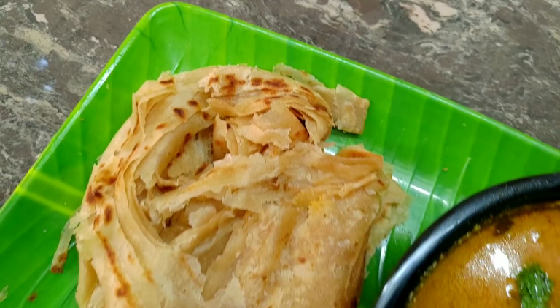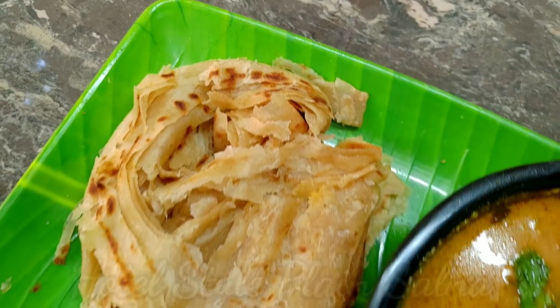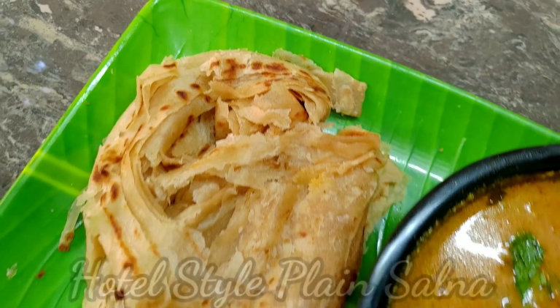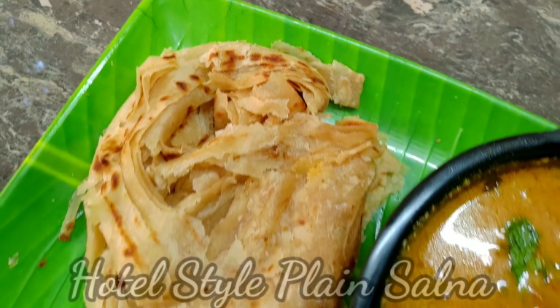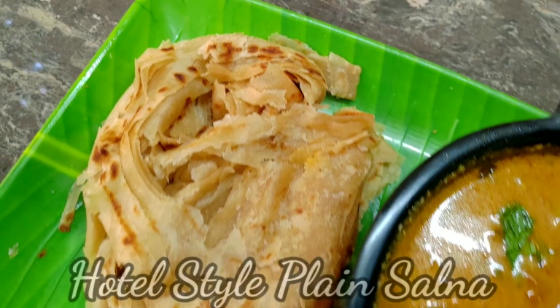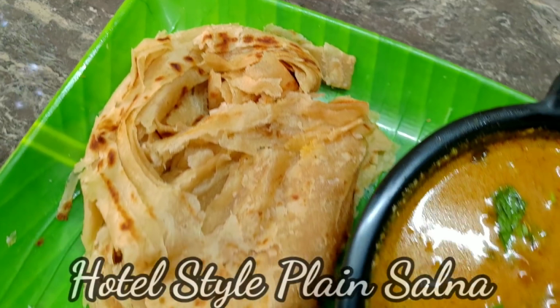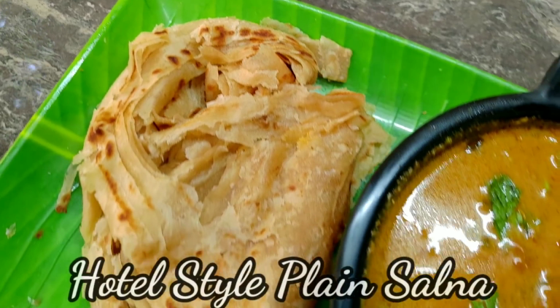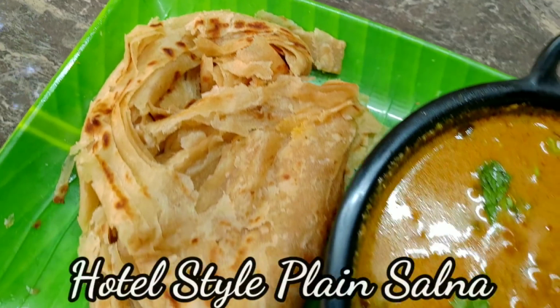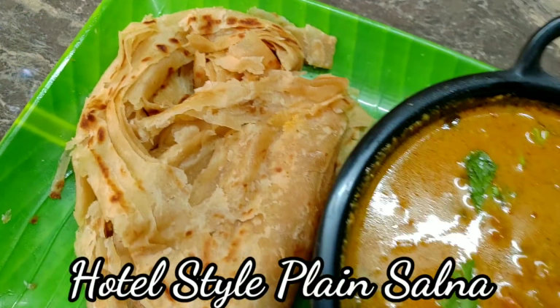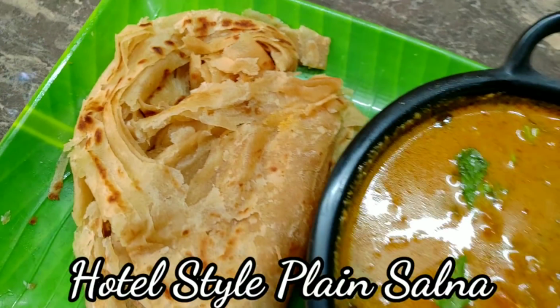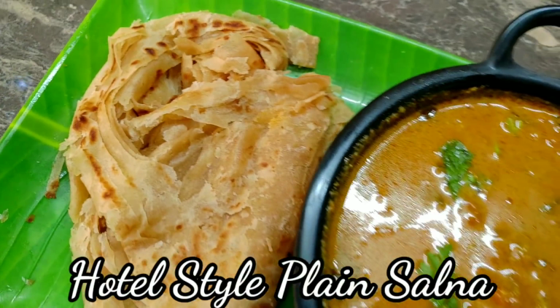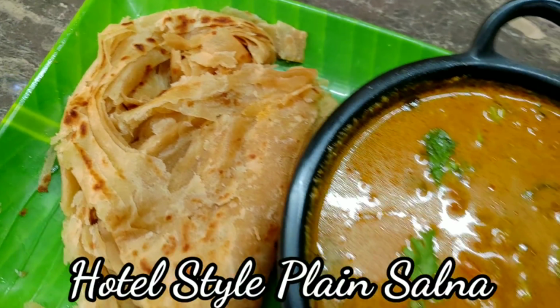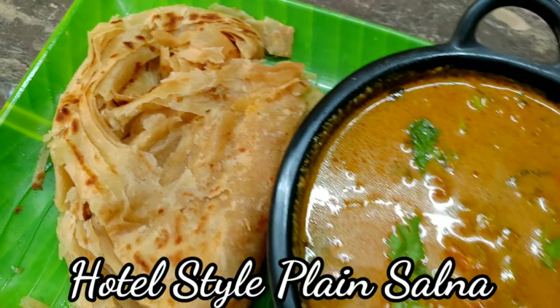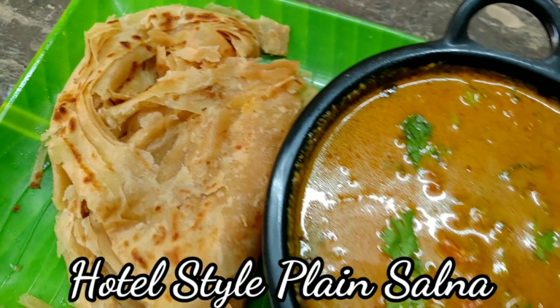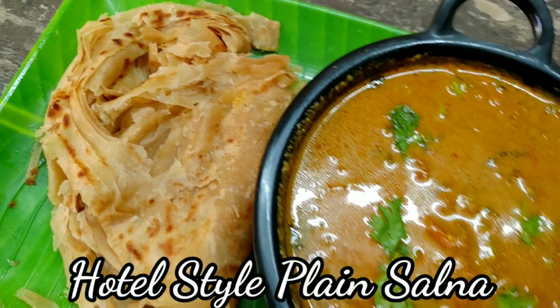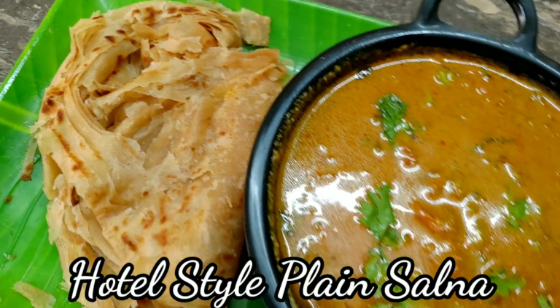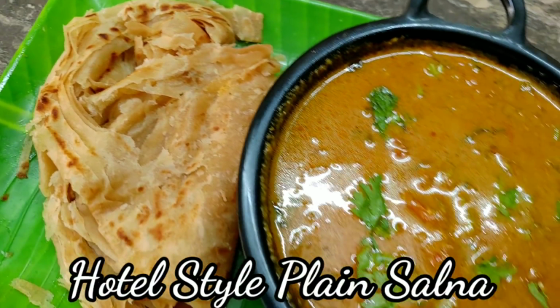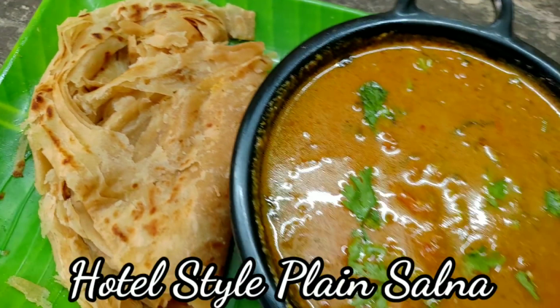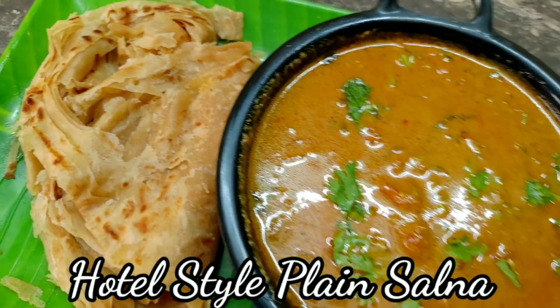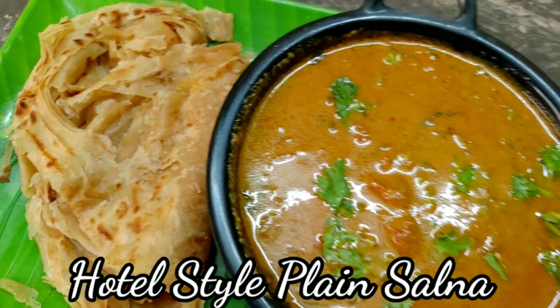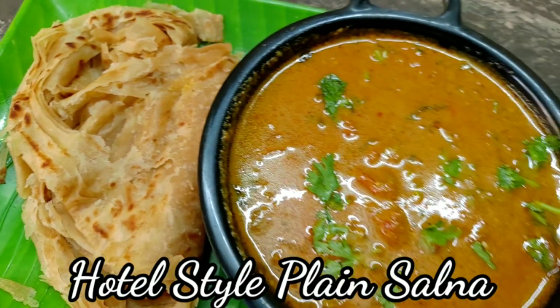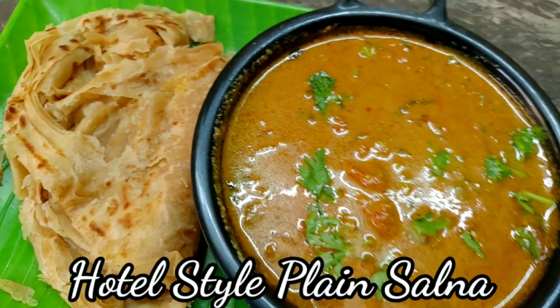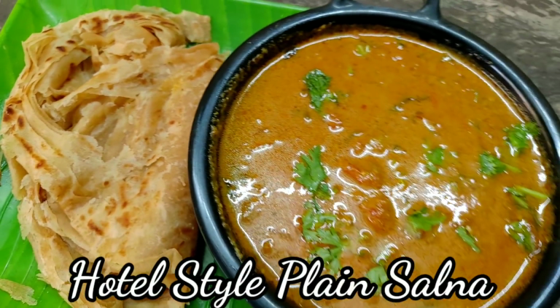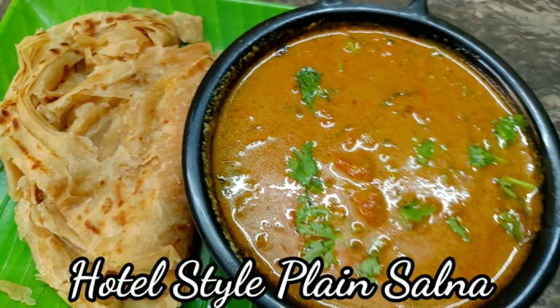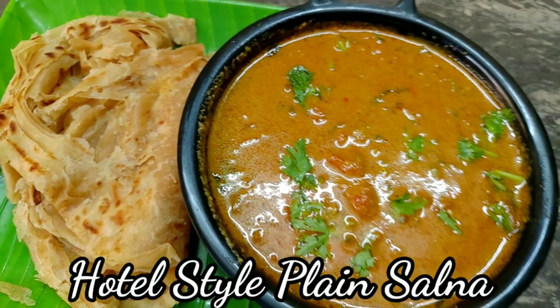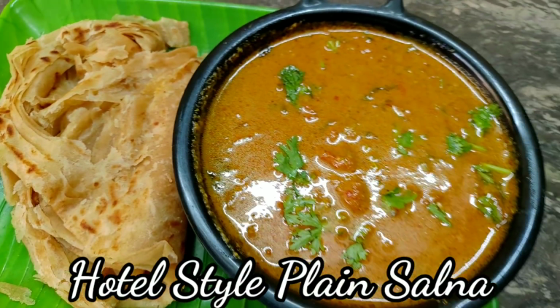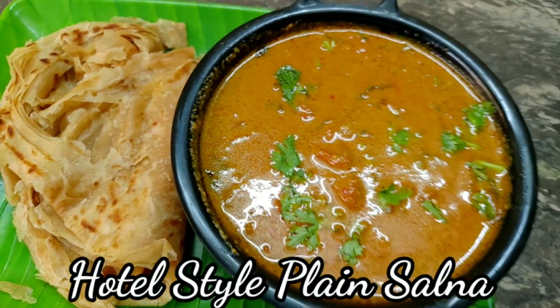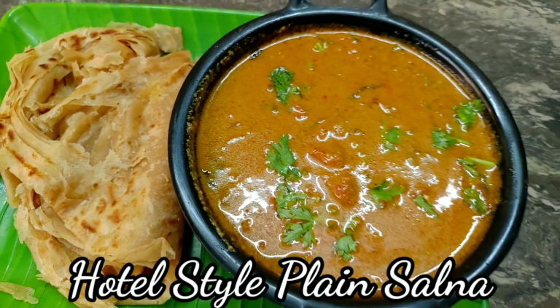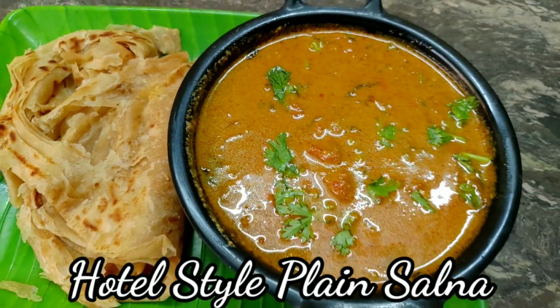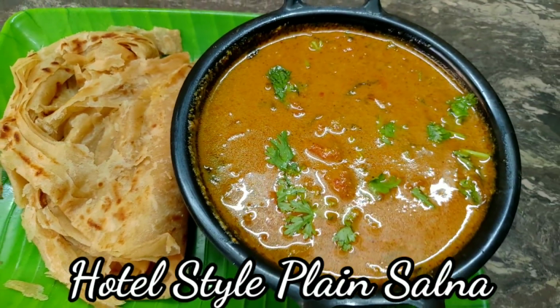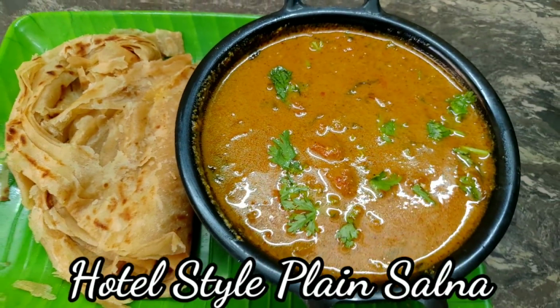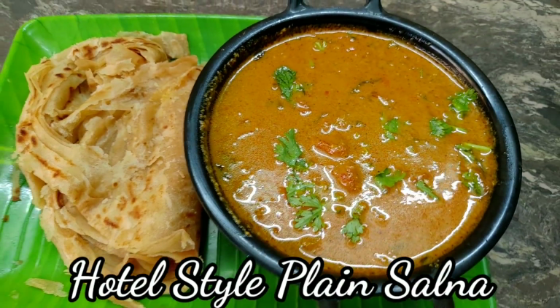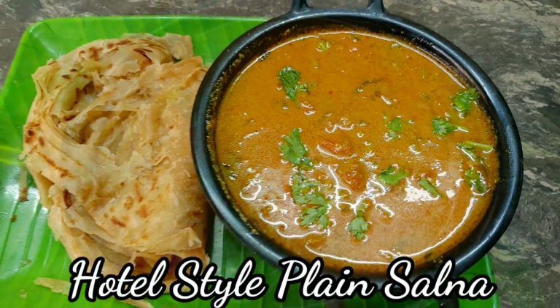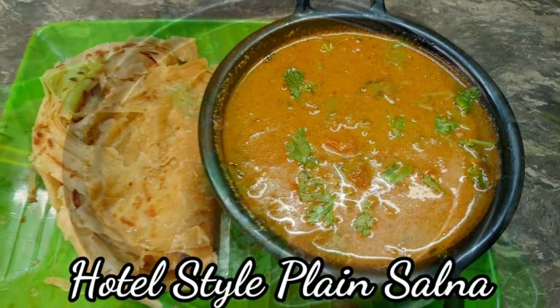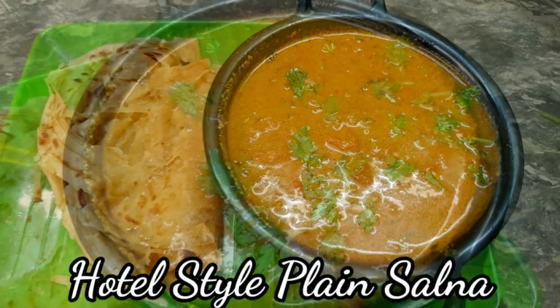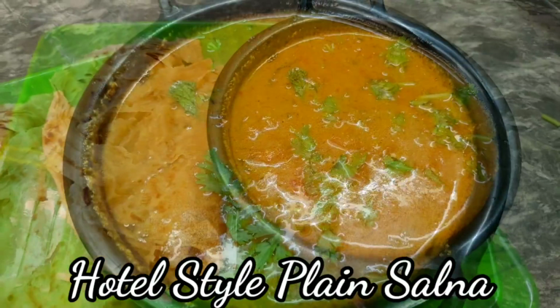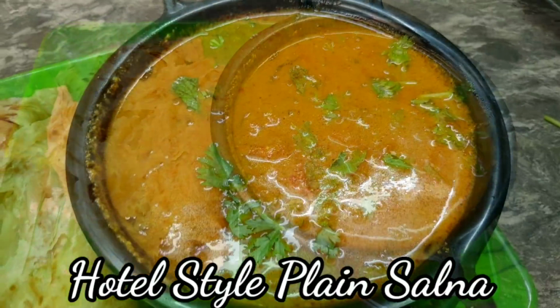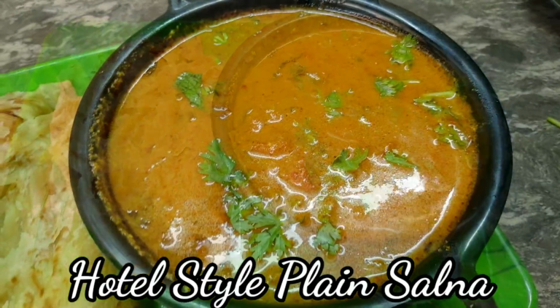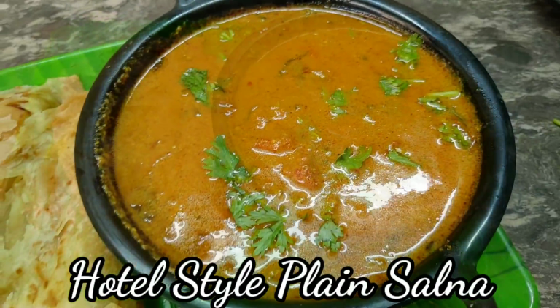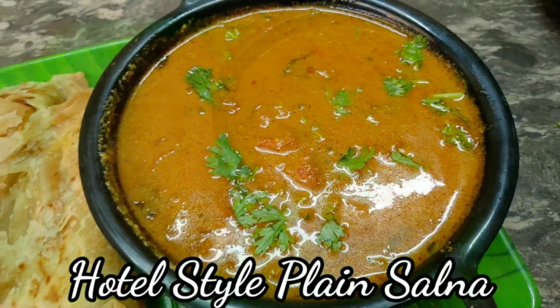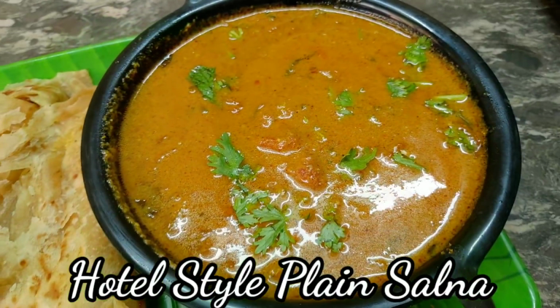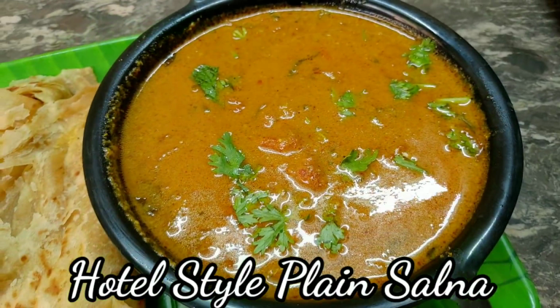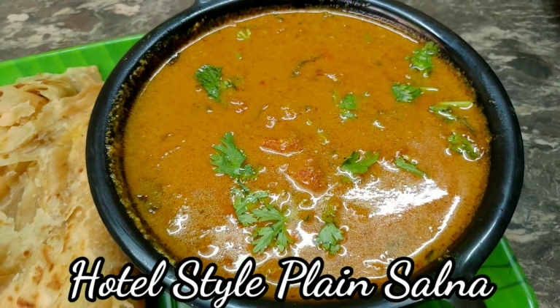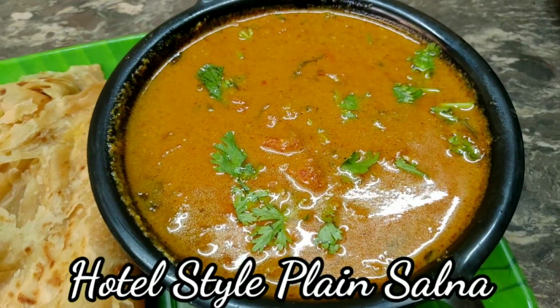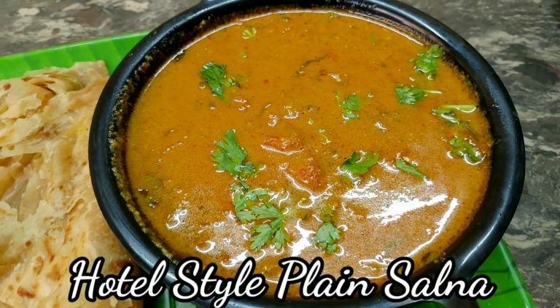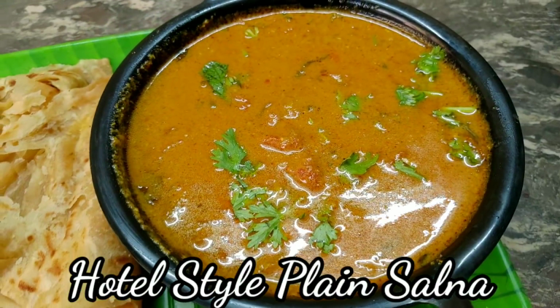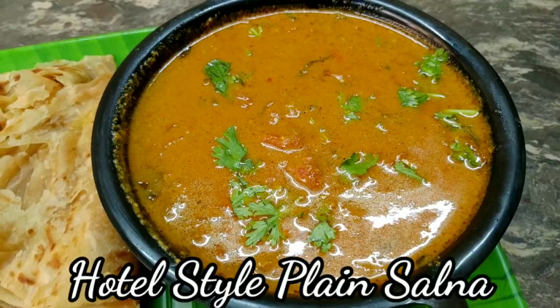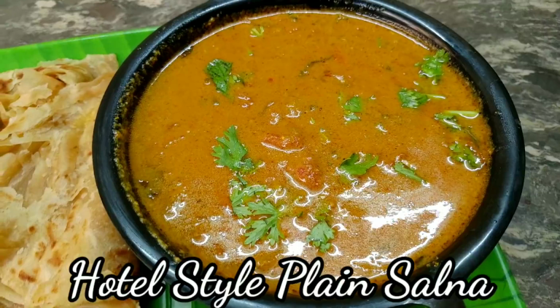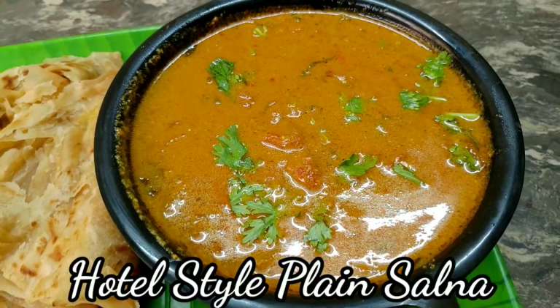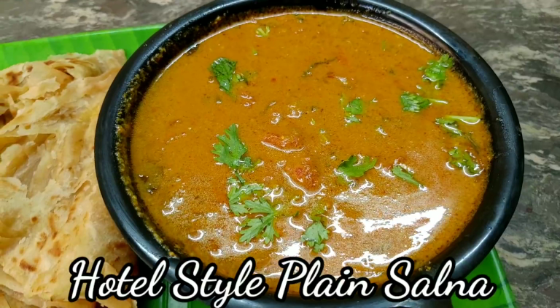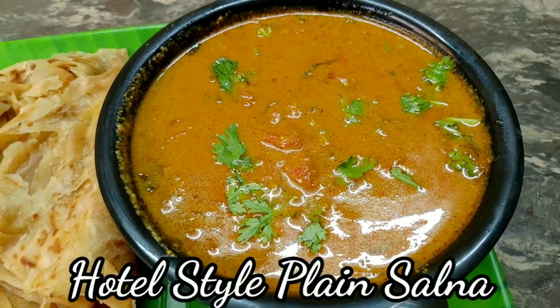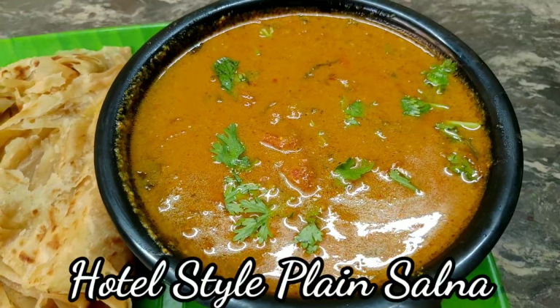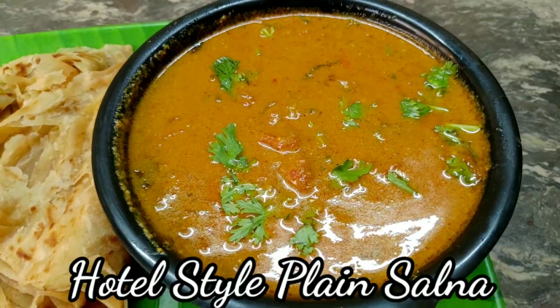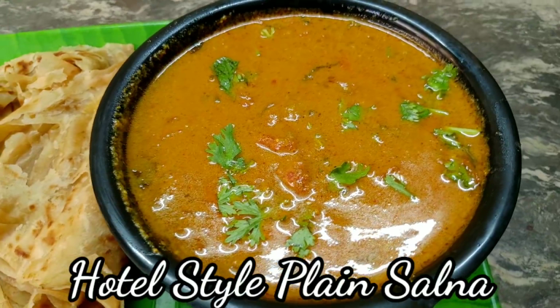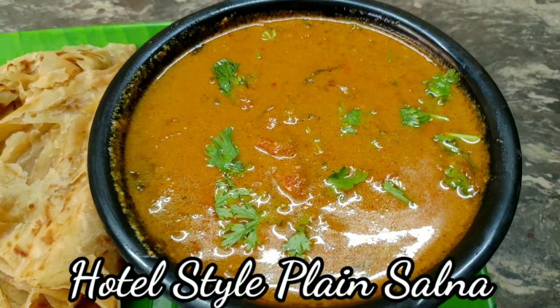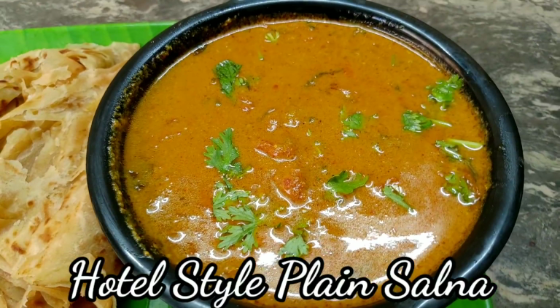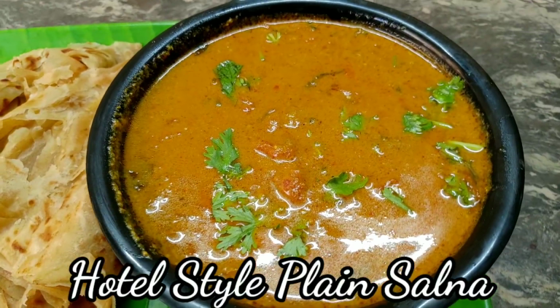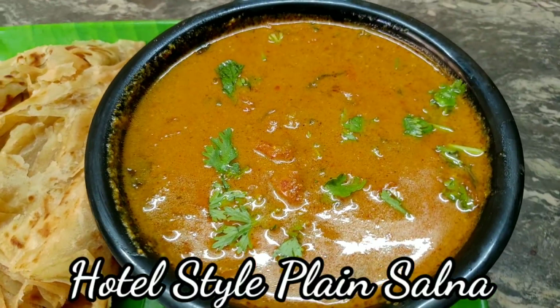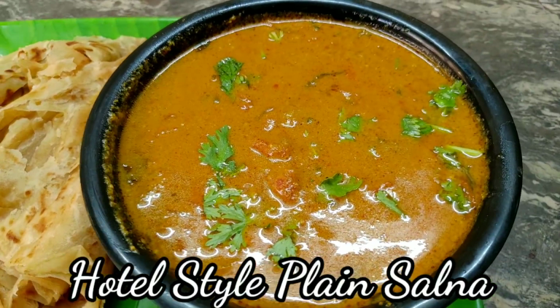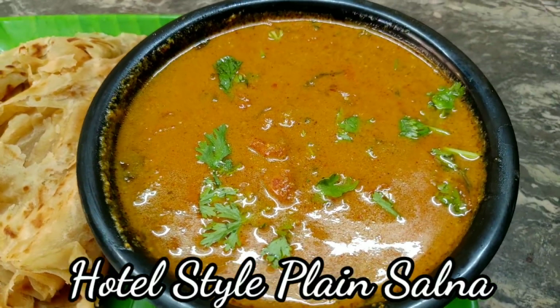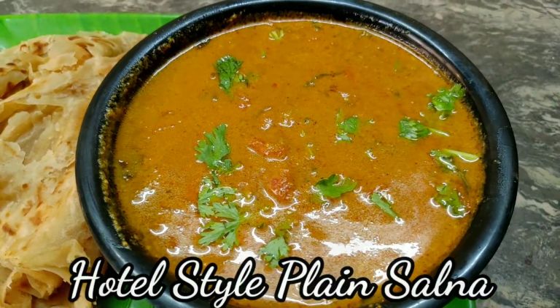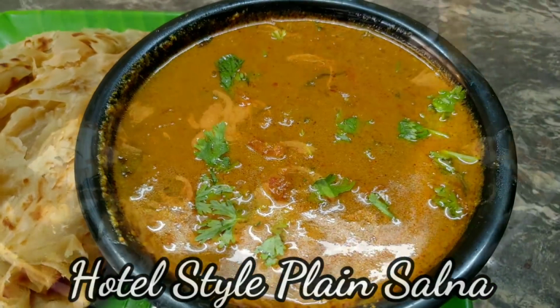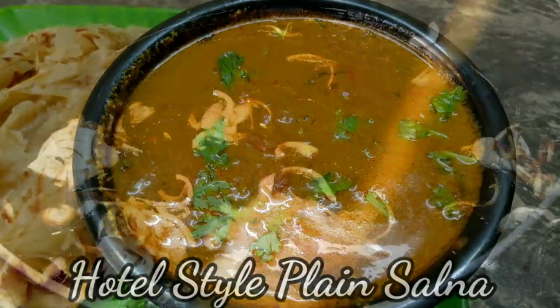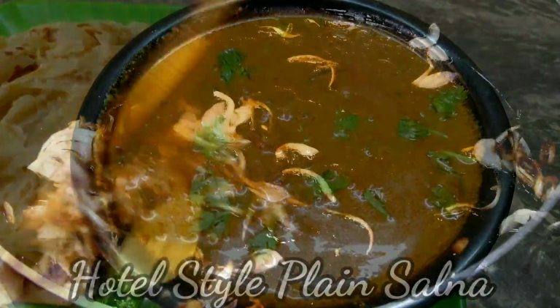Hello friends, welcome to the Rekadu channel. This is a combination of parotas, gheerais, and biryani.